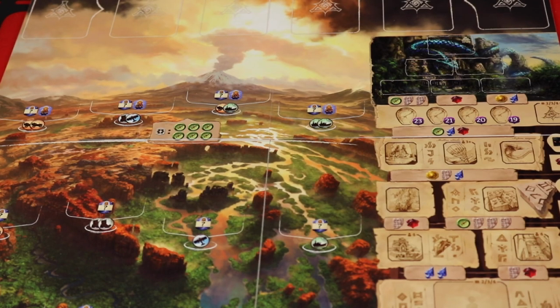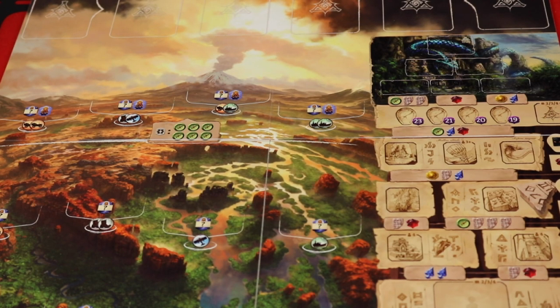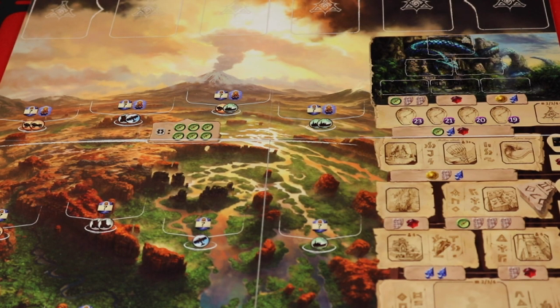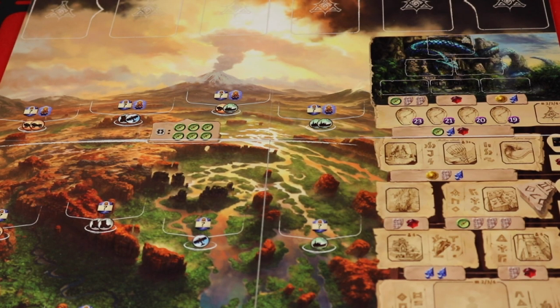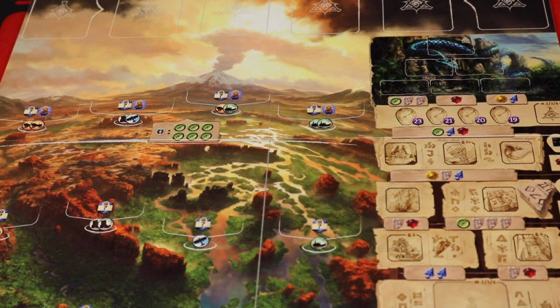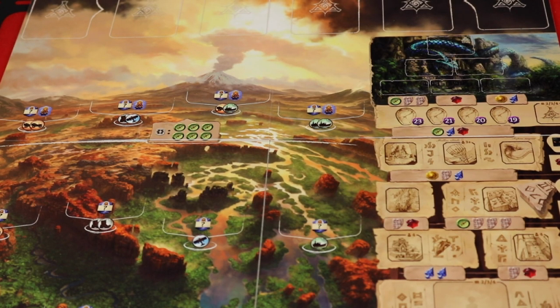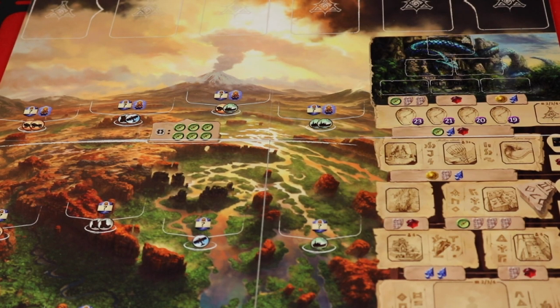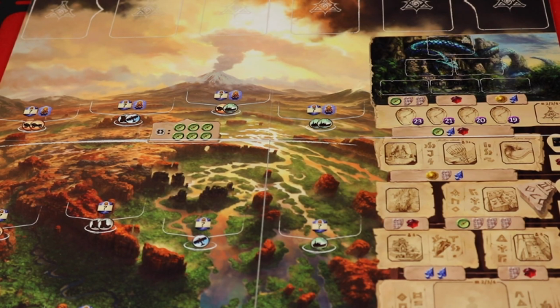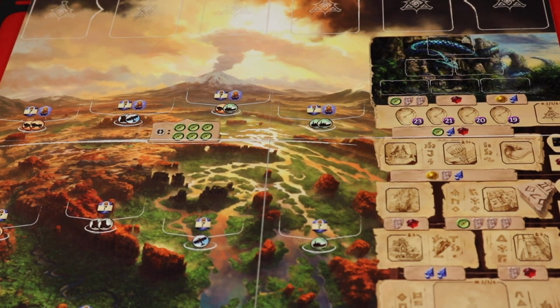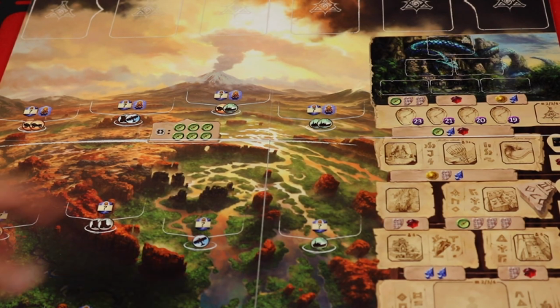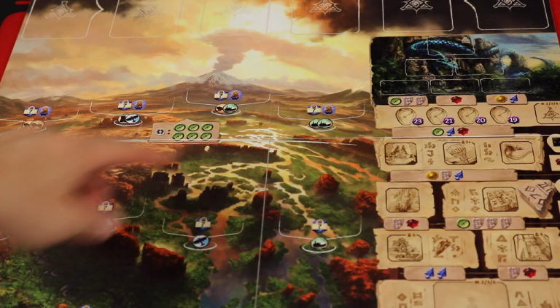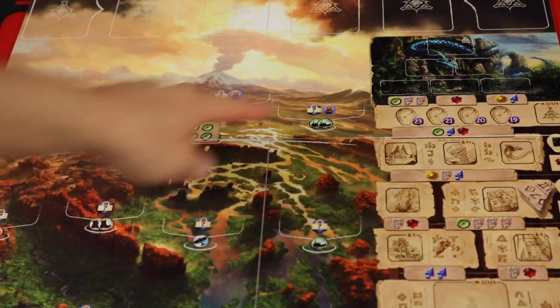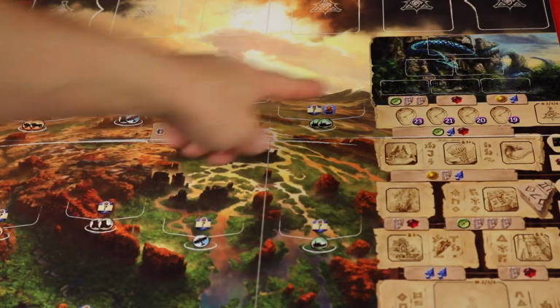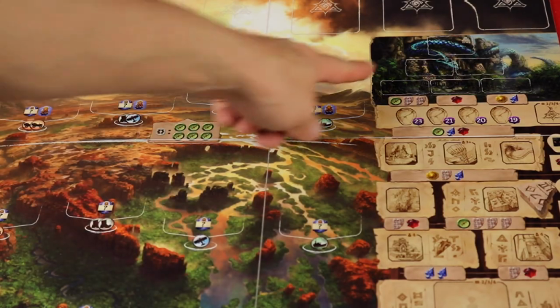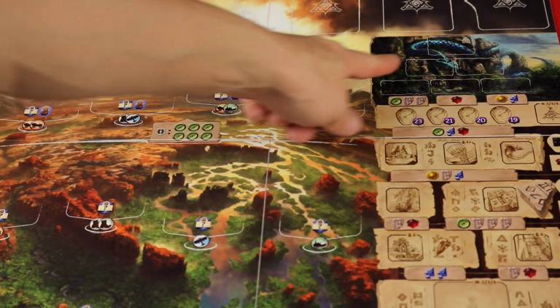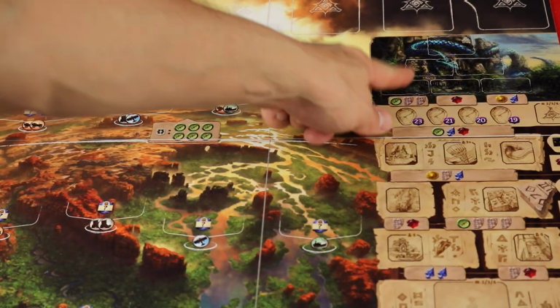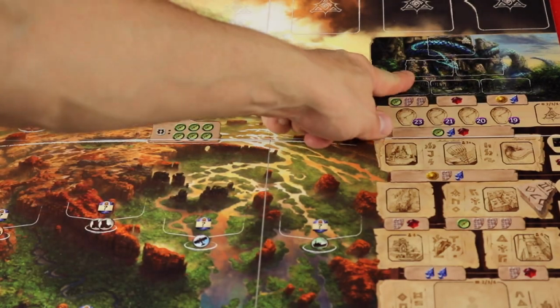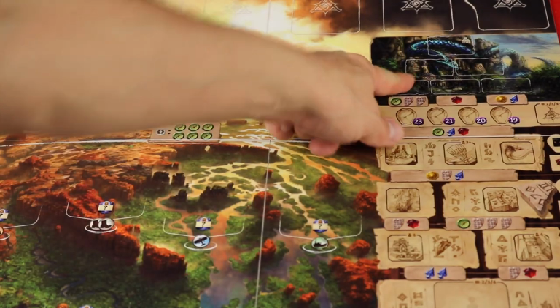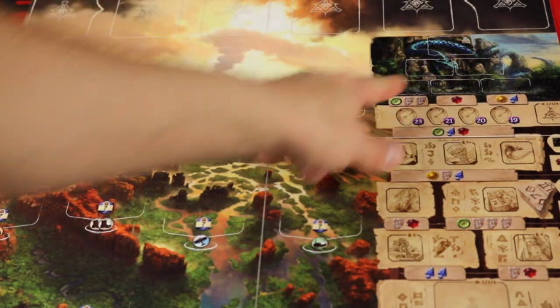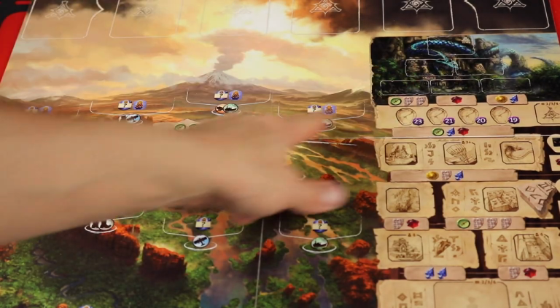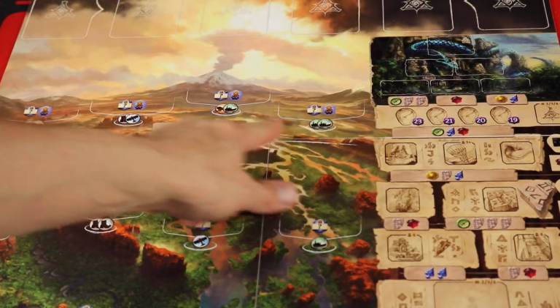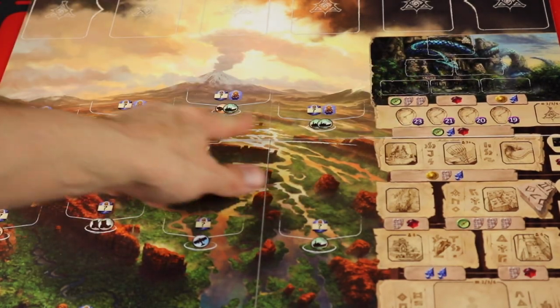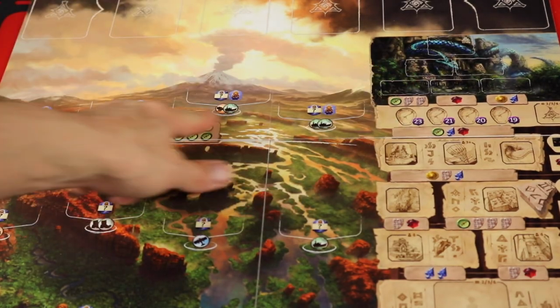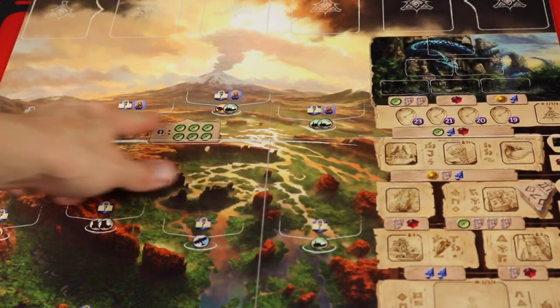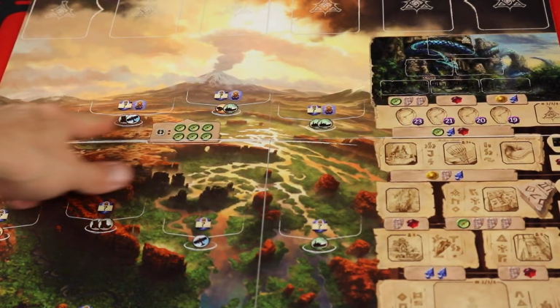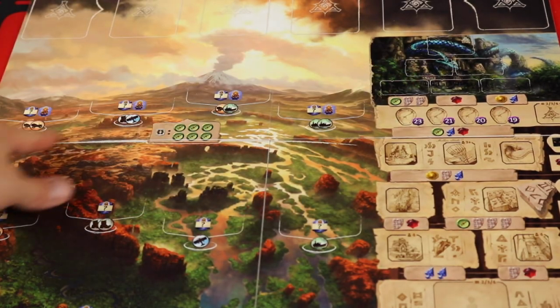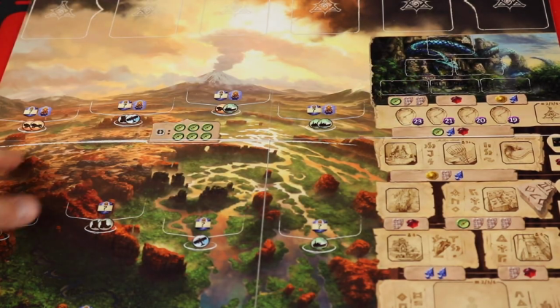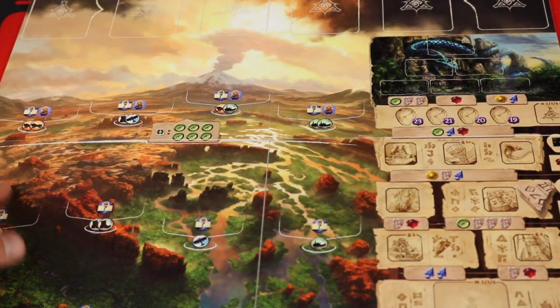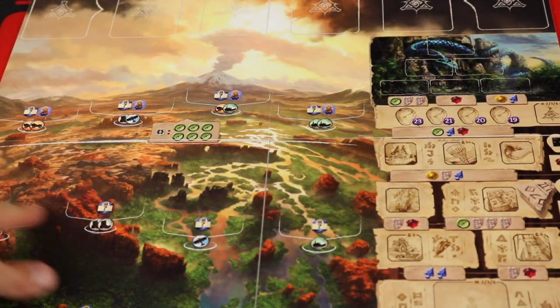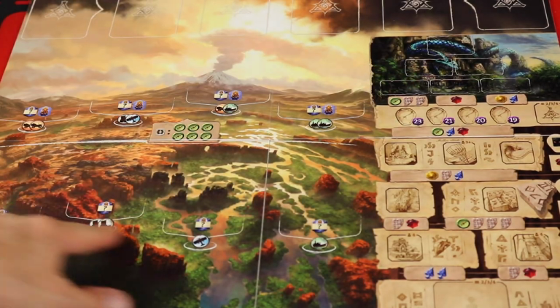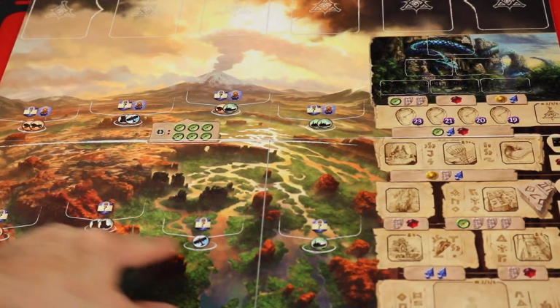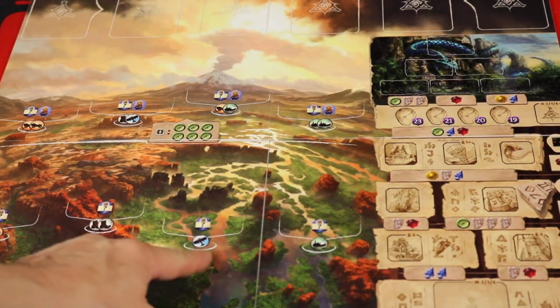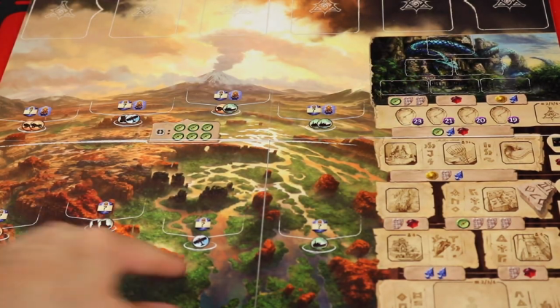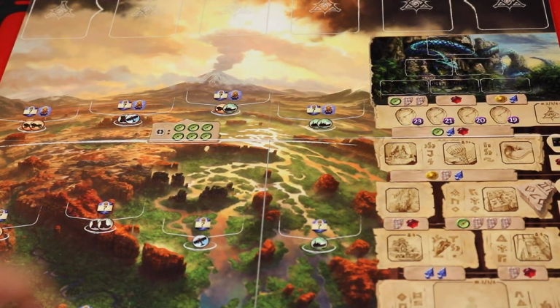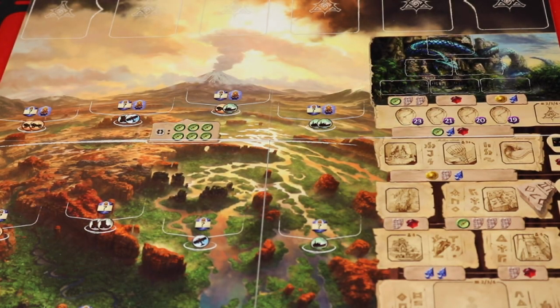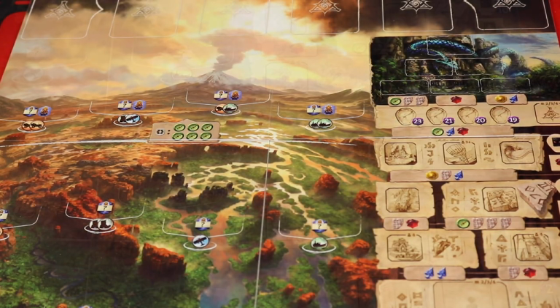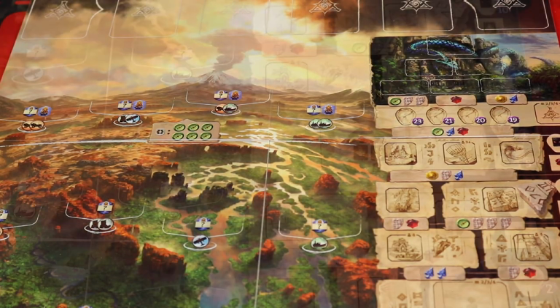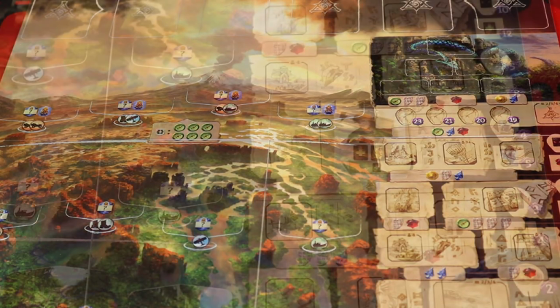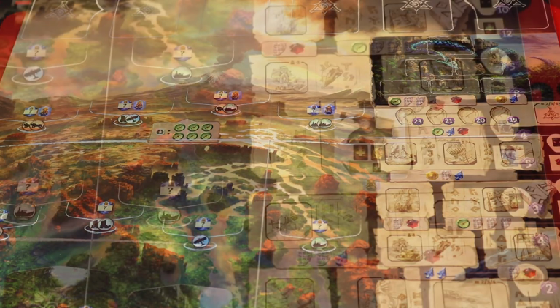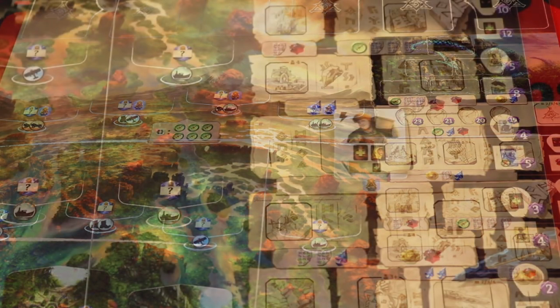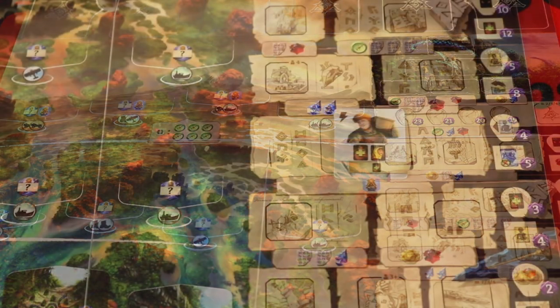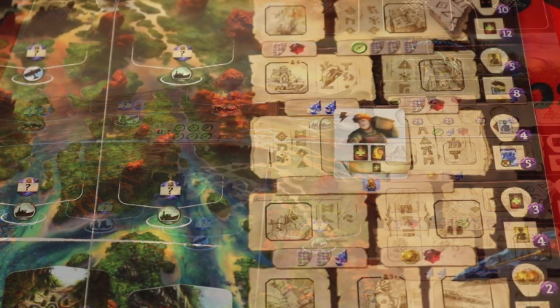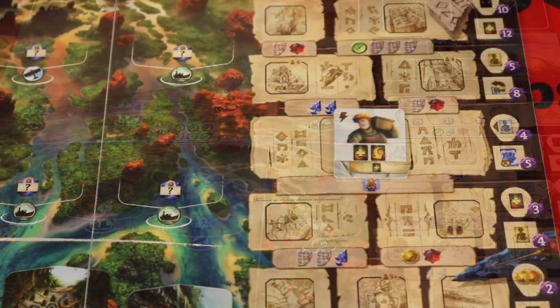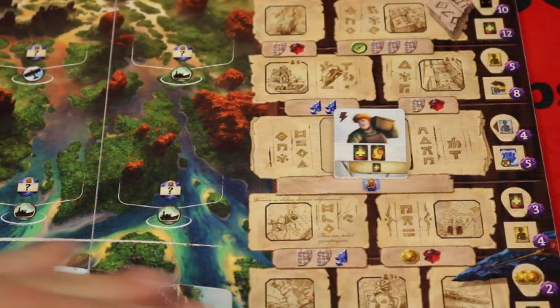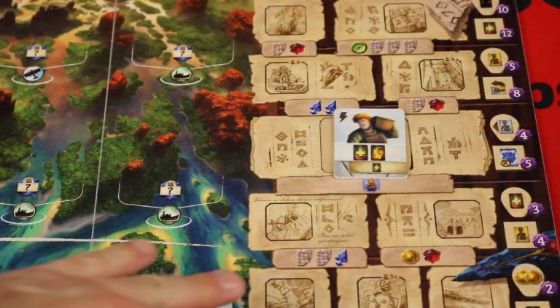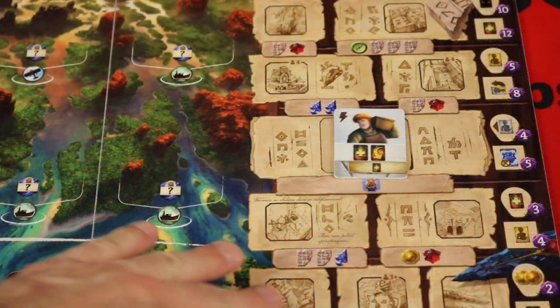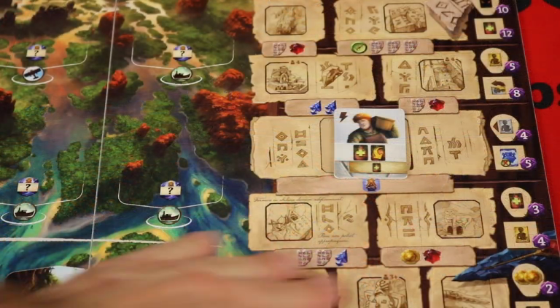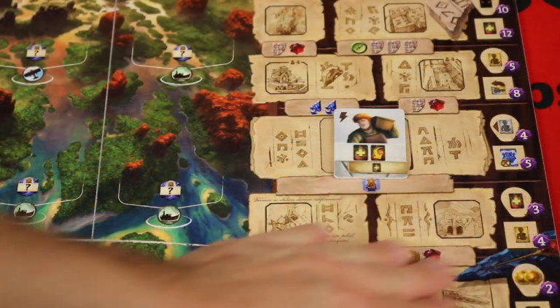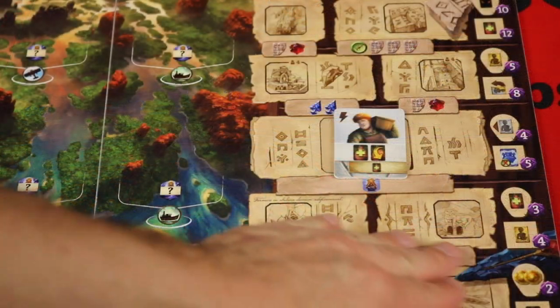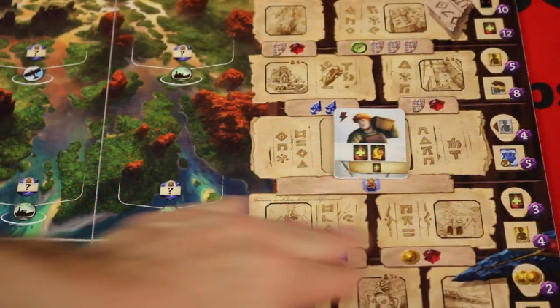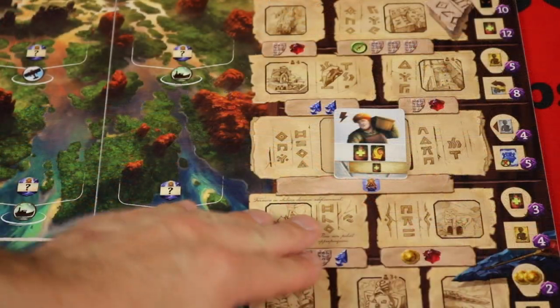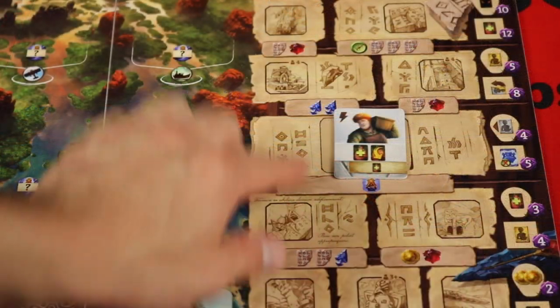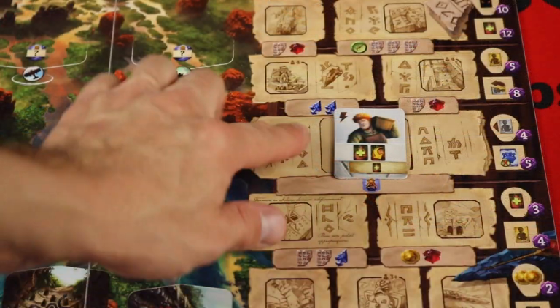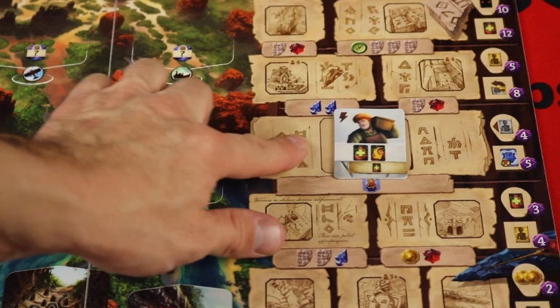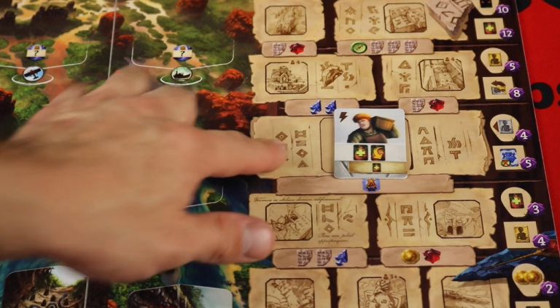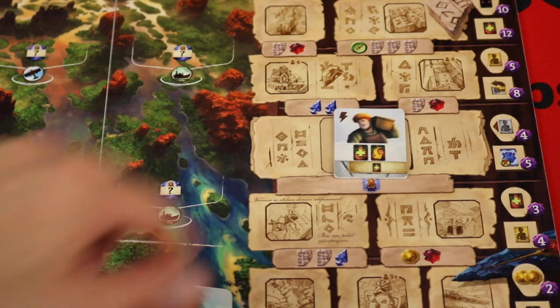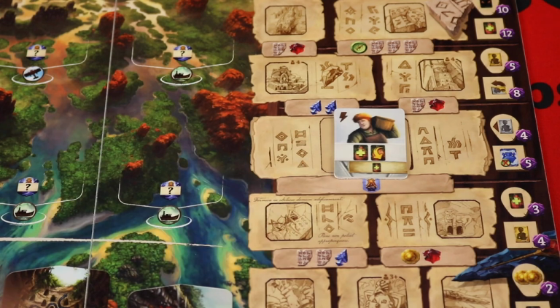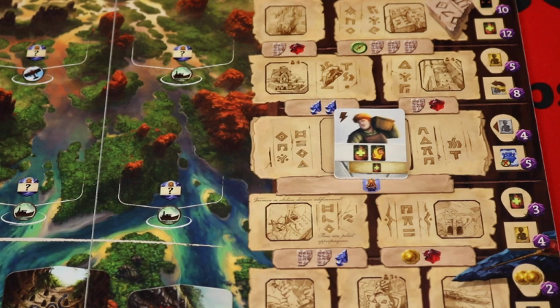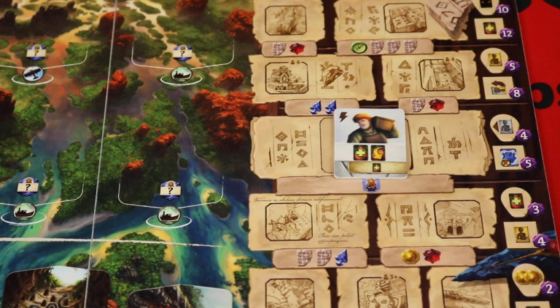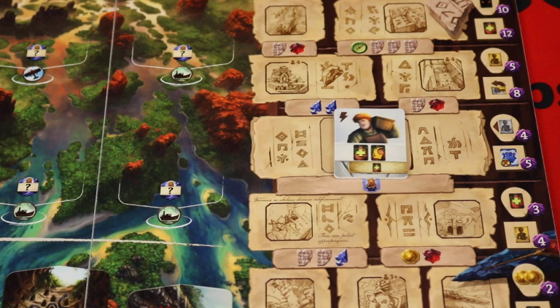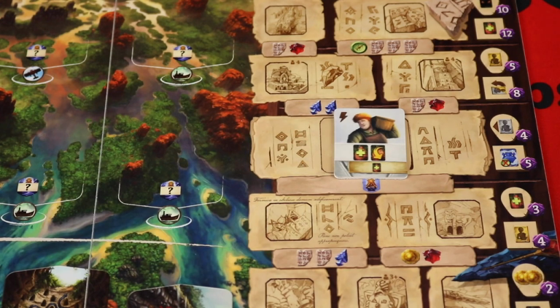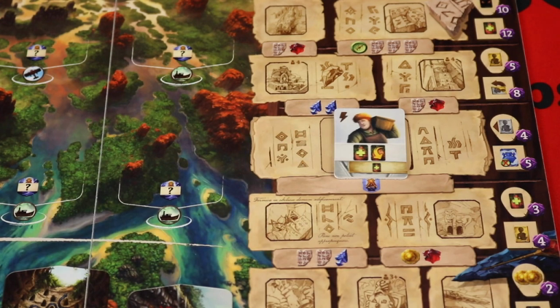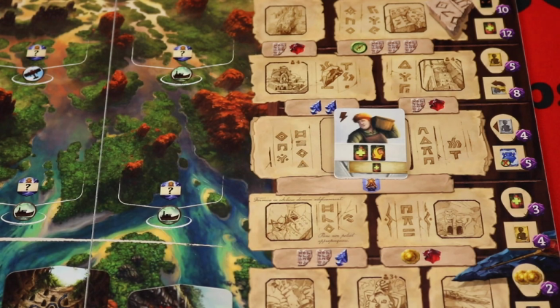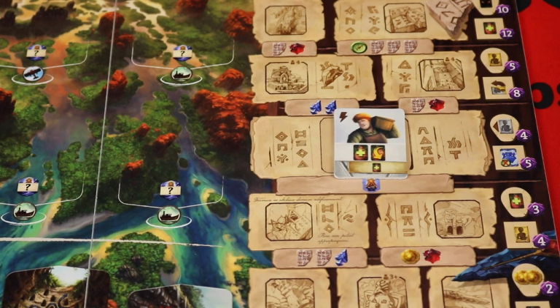There's also a back side of the board which has a different temple, new and different travel costs, and a different research track with a new way to get assistants.